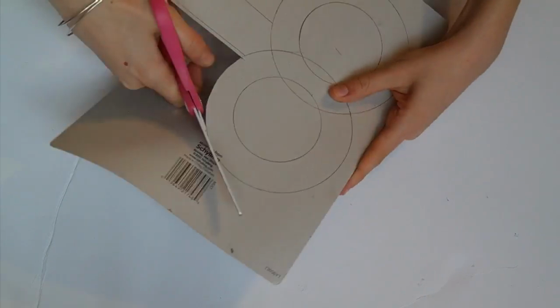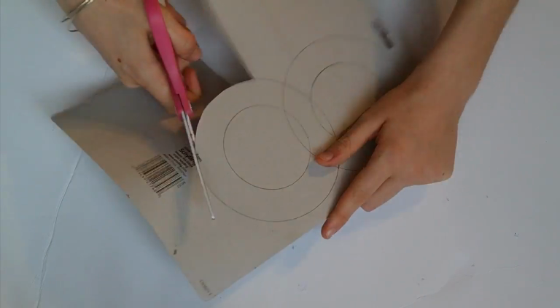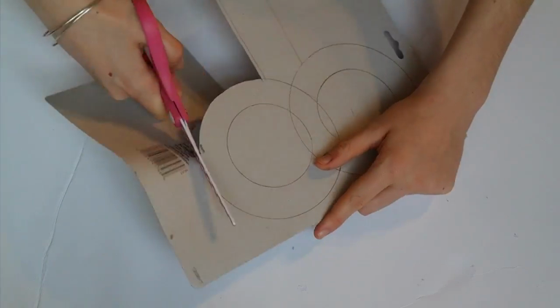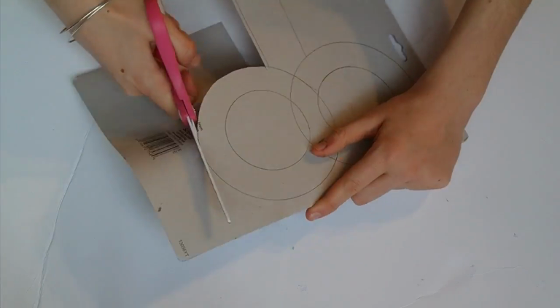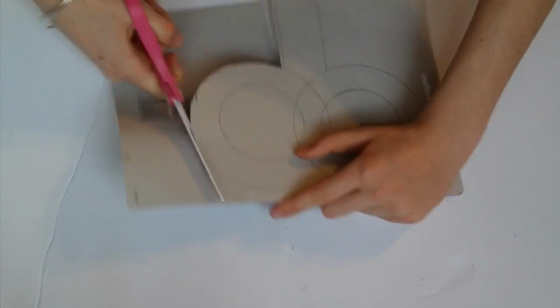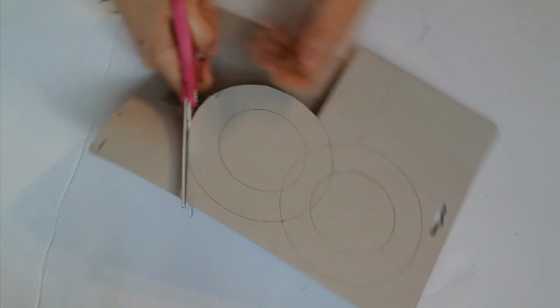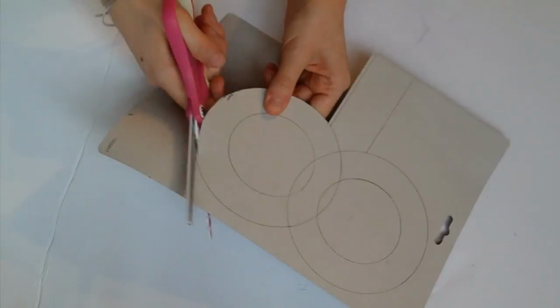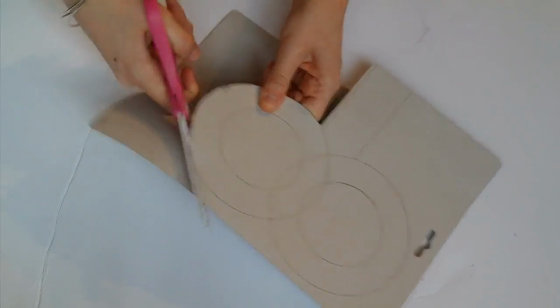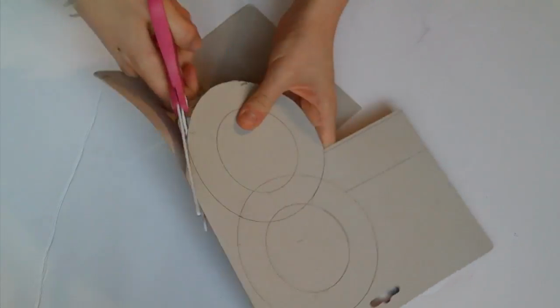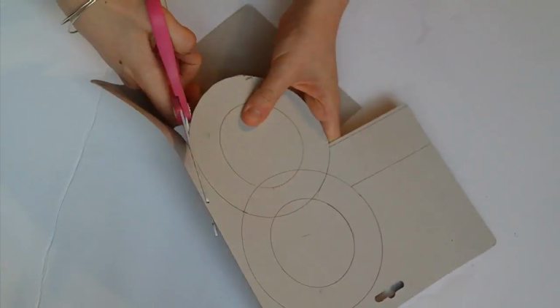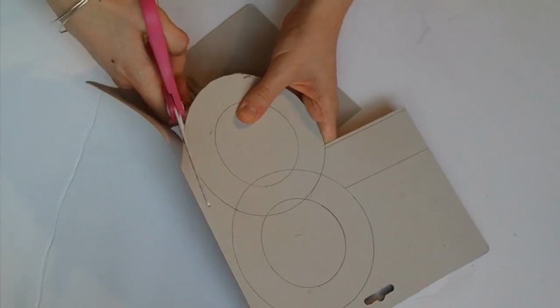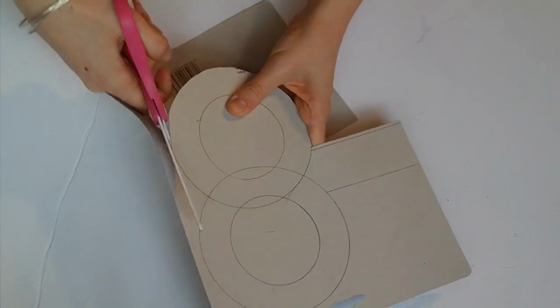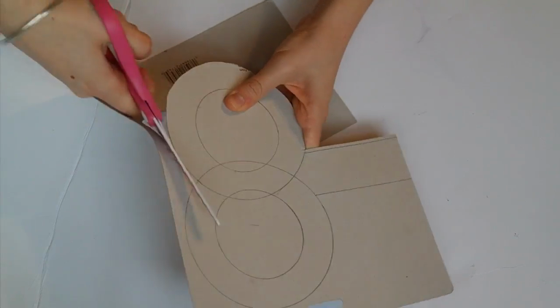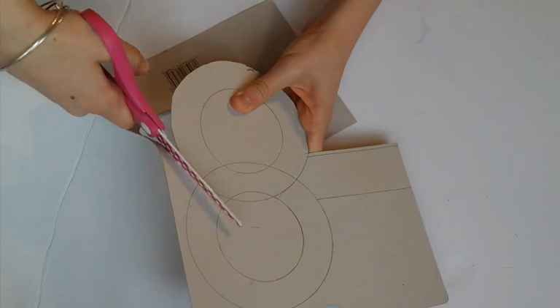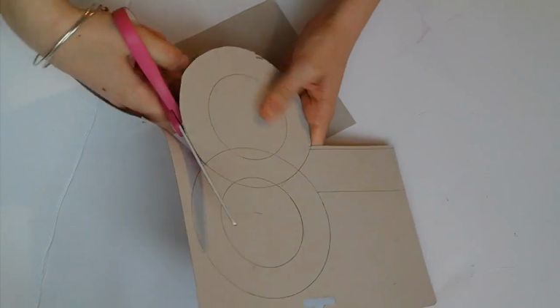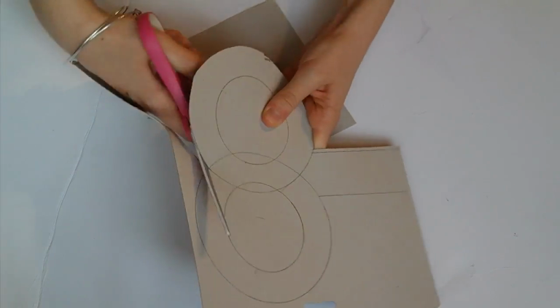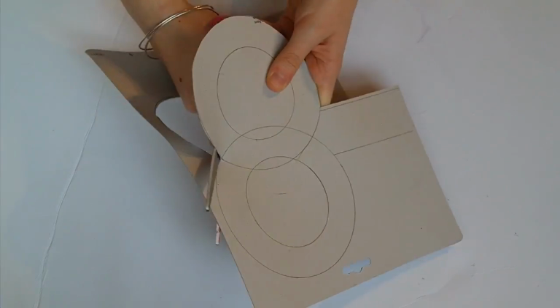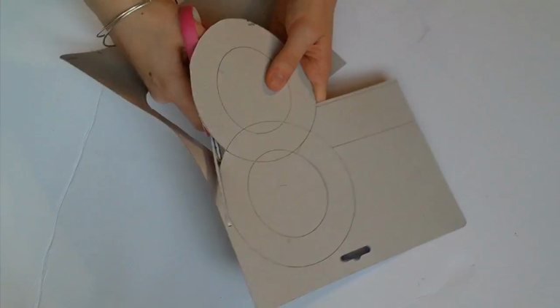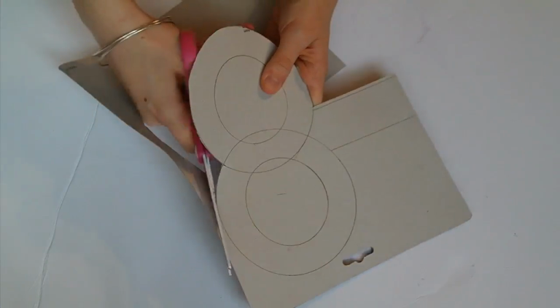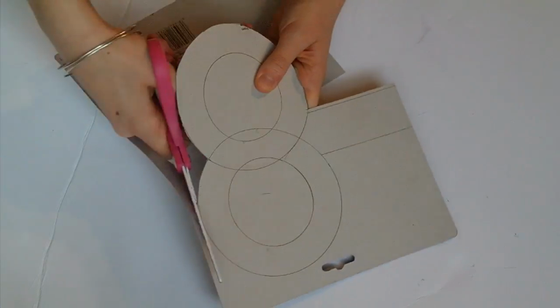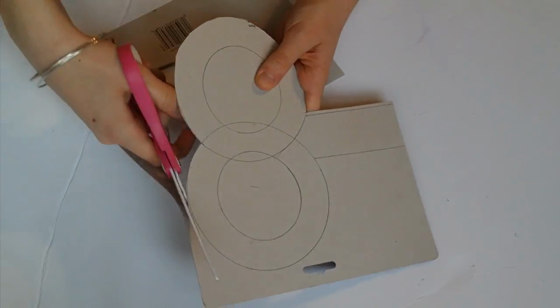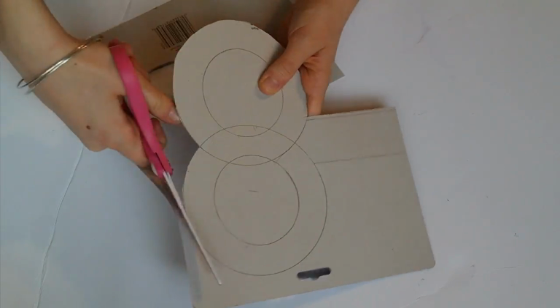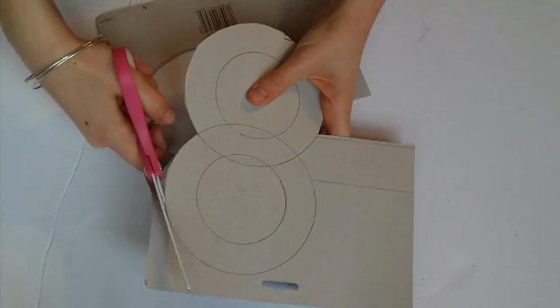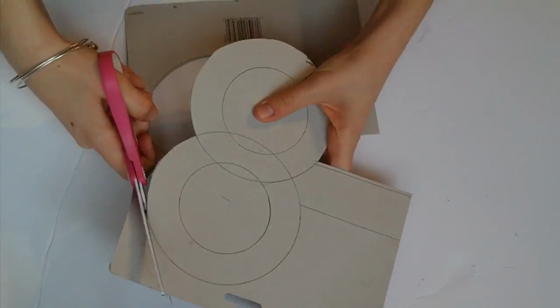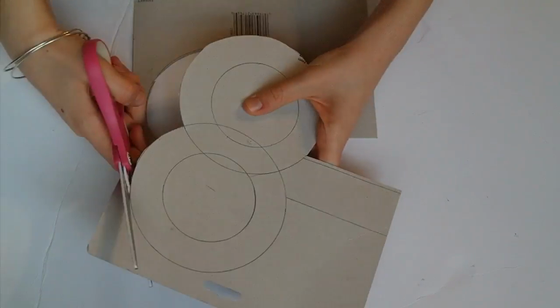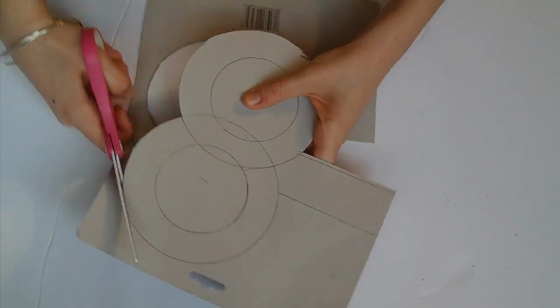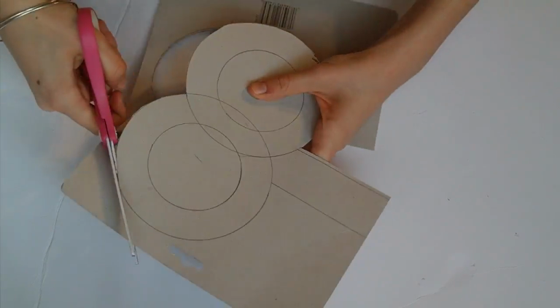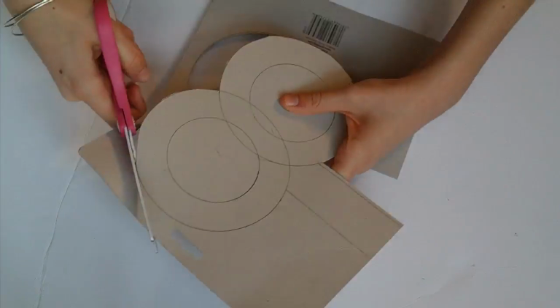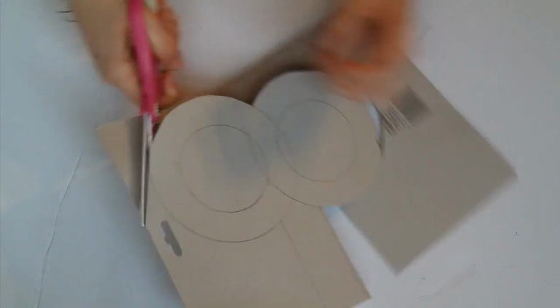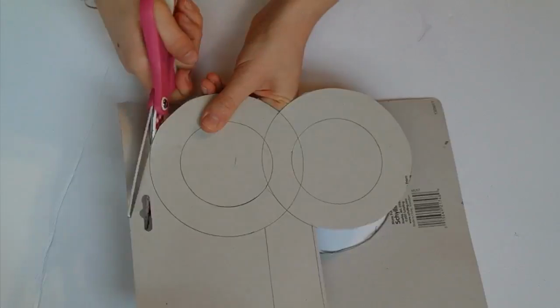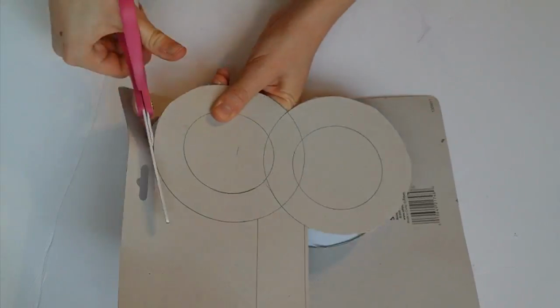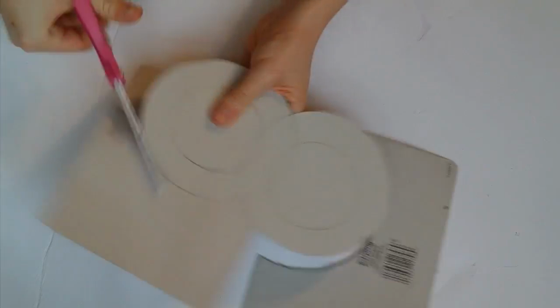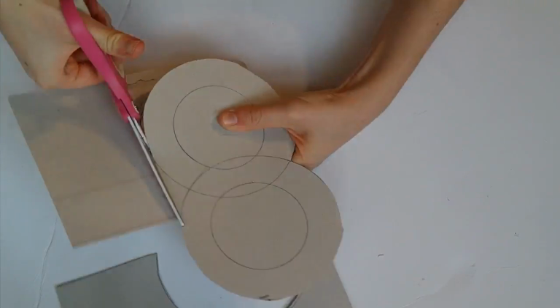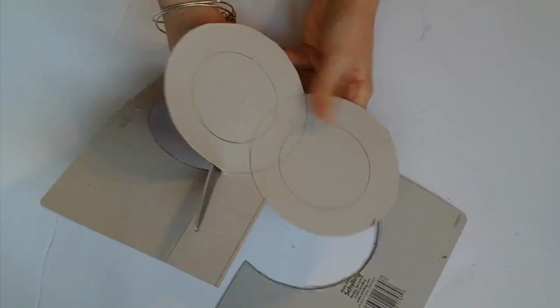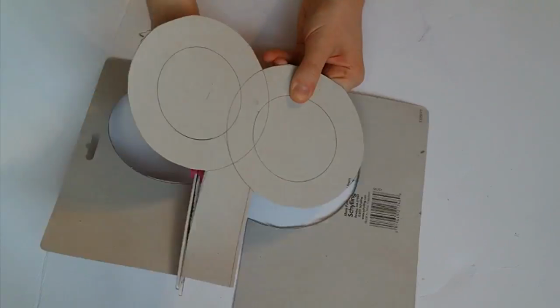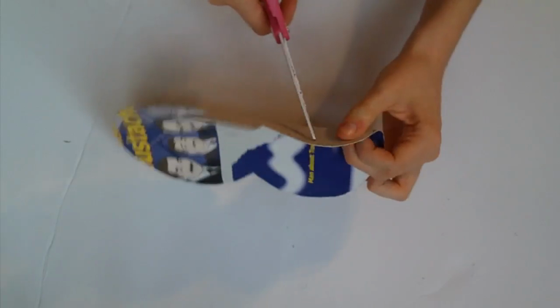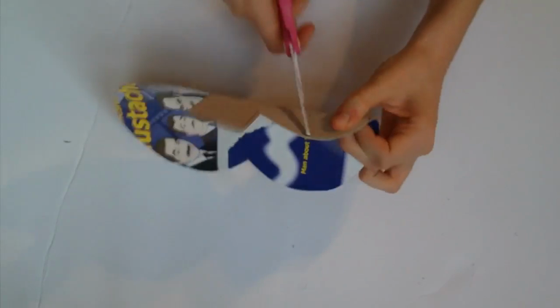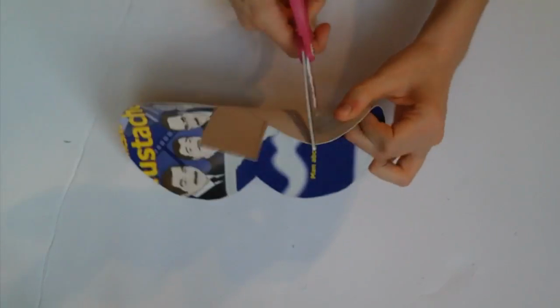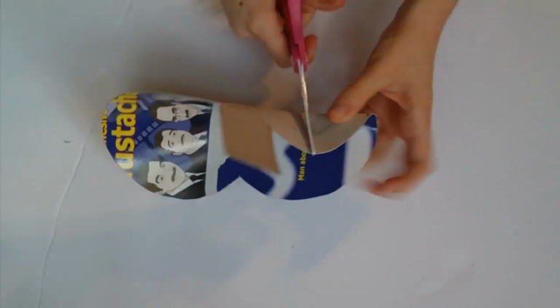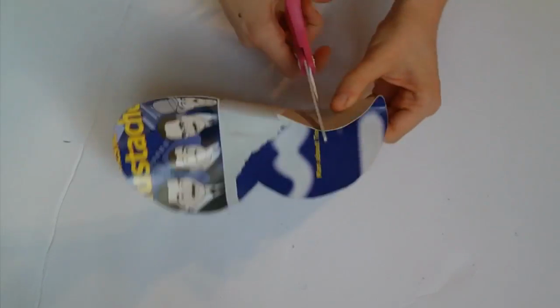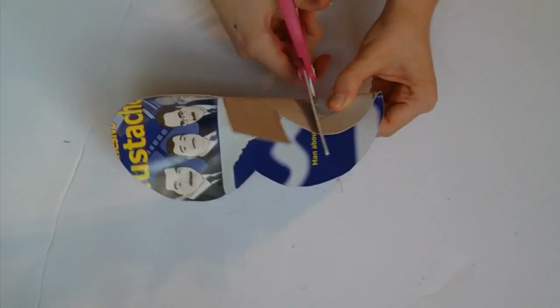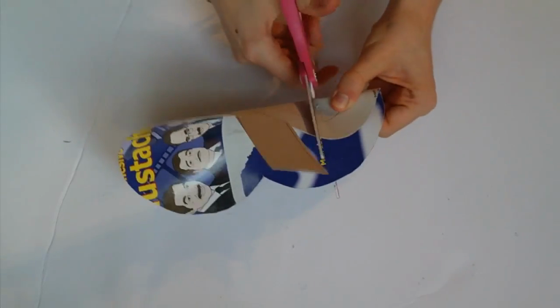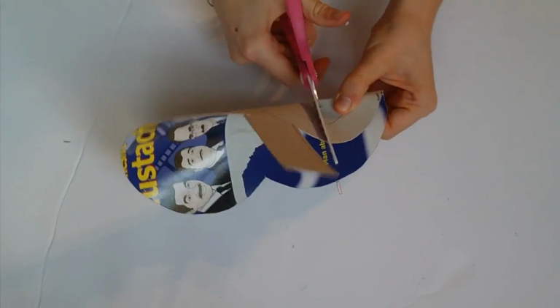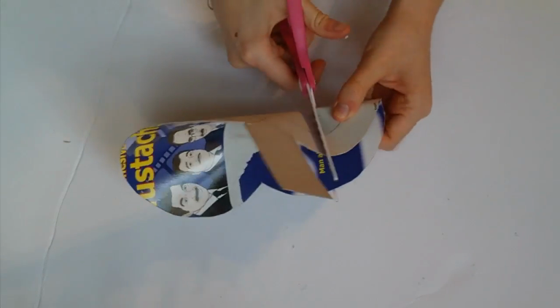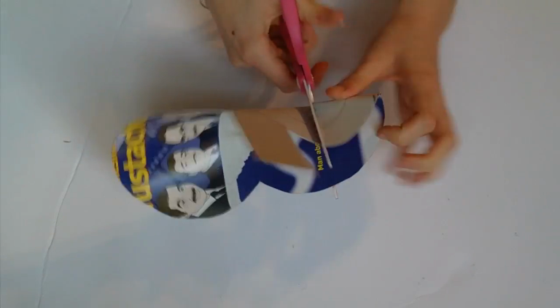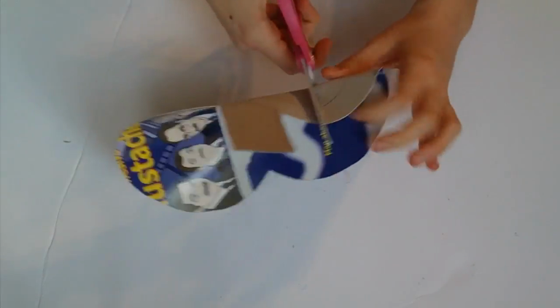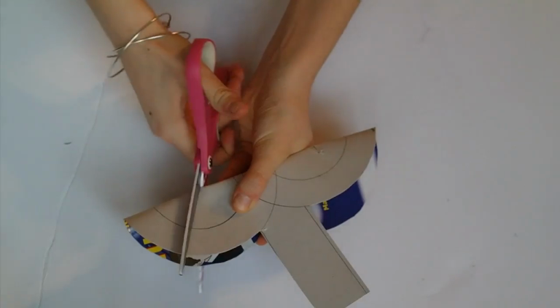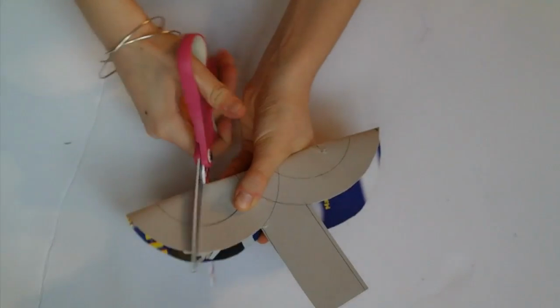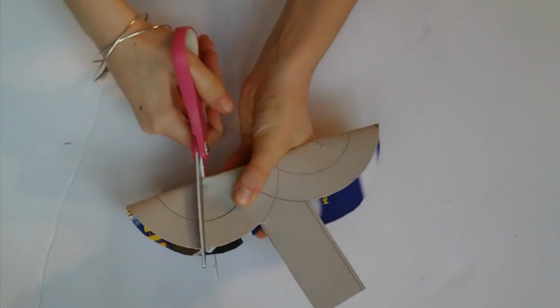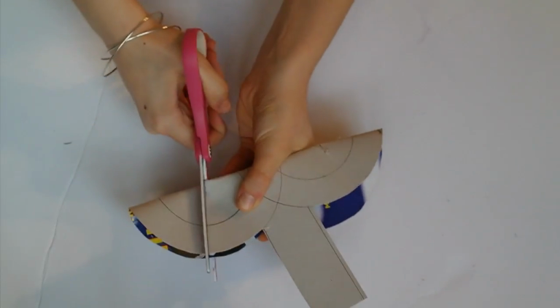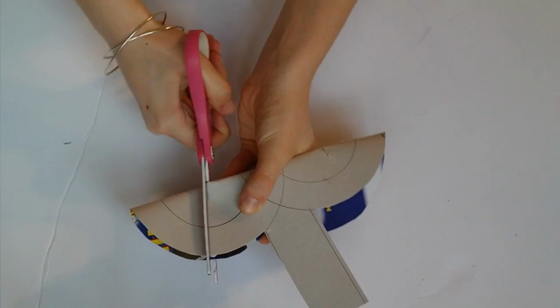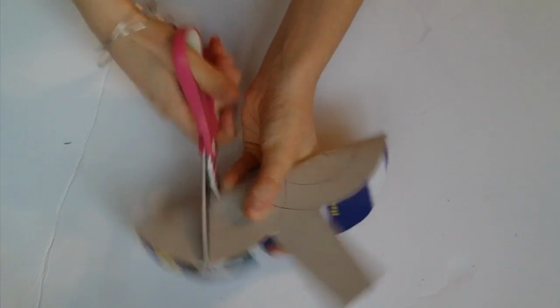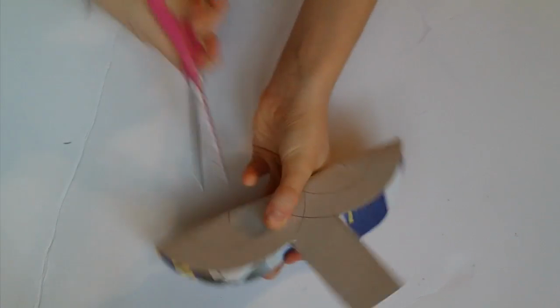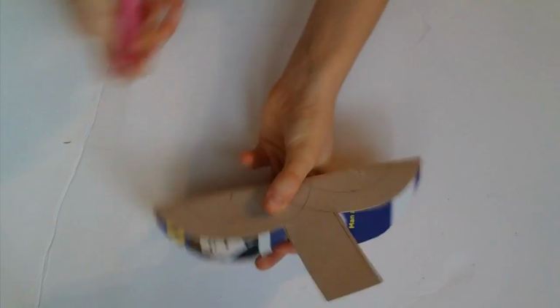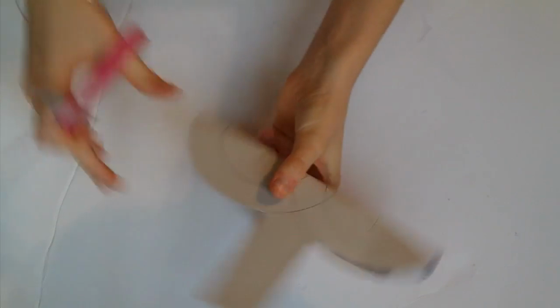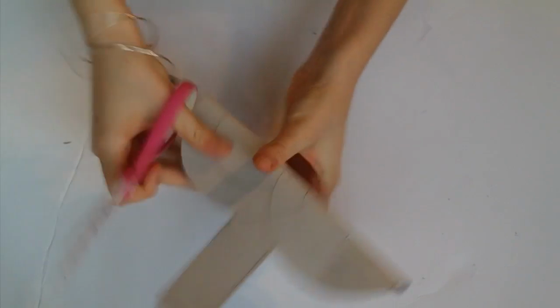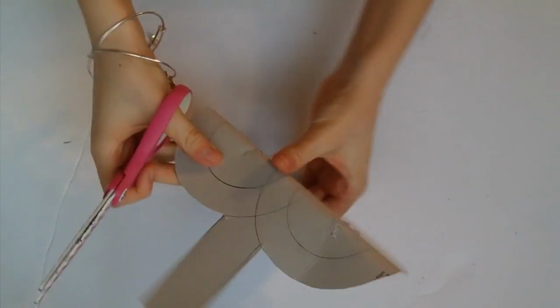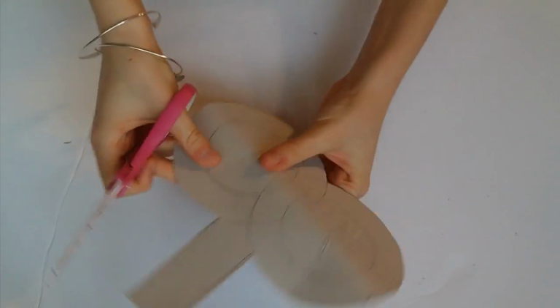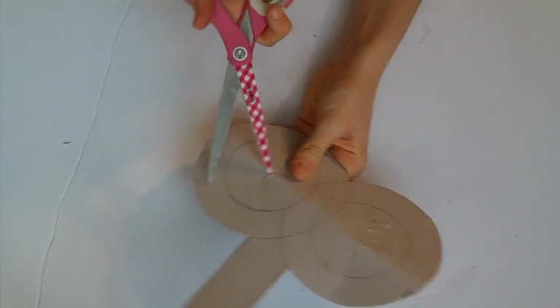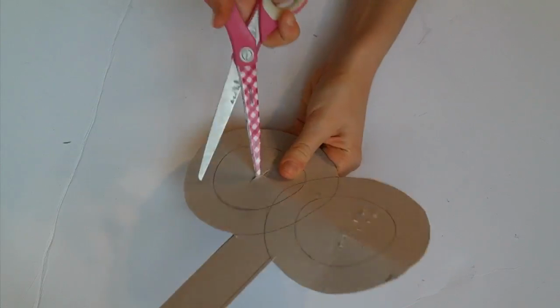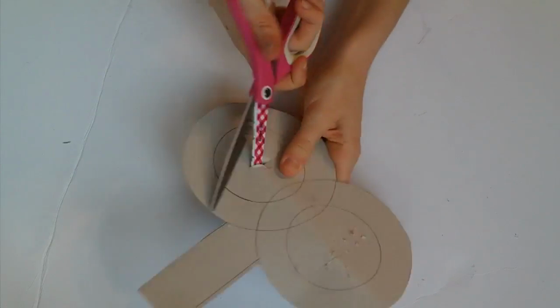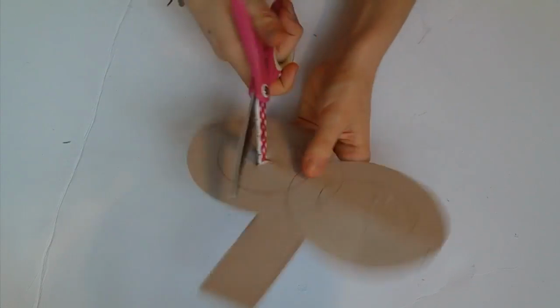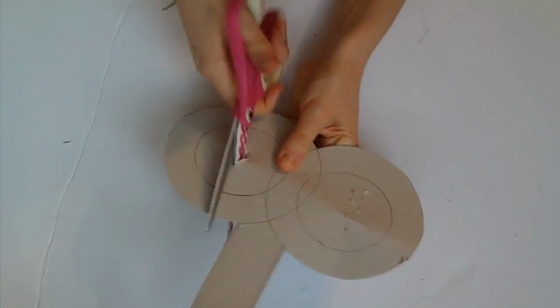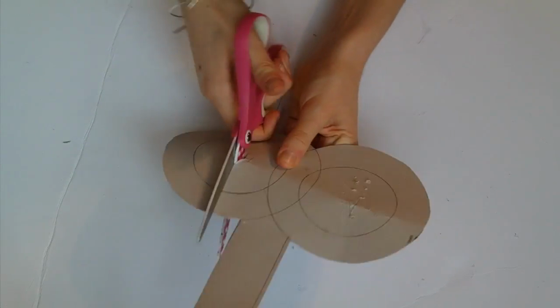Go ahead and cut that out. Make sure to cut out the inside of the circles too. This is the shape of your wind-up.